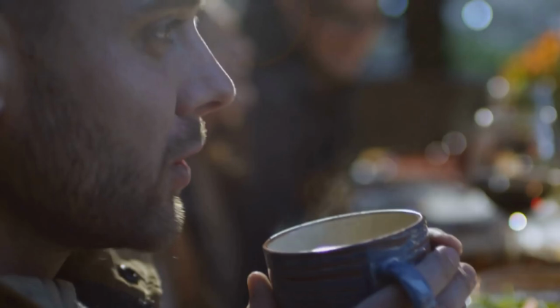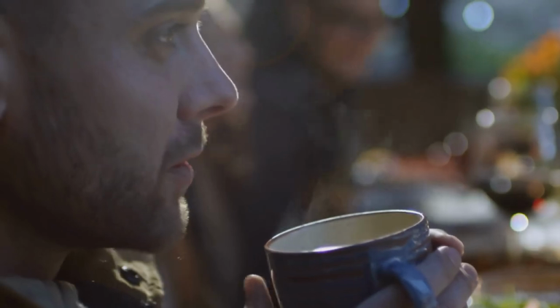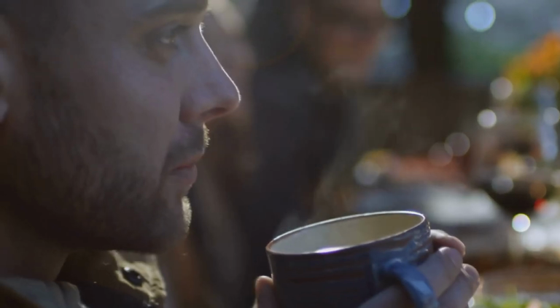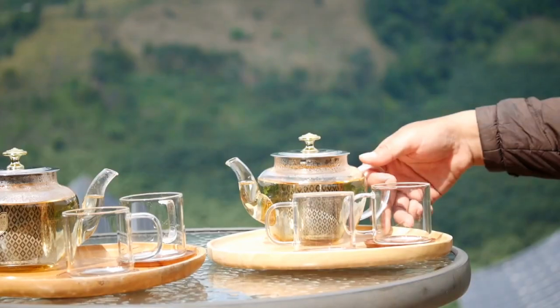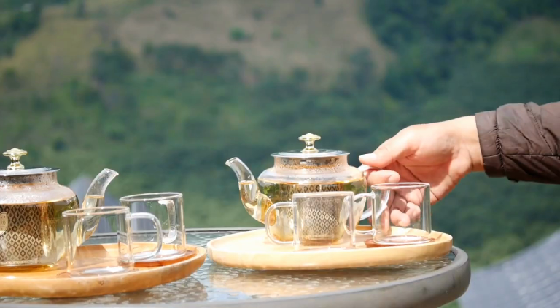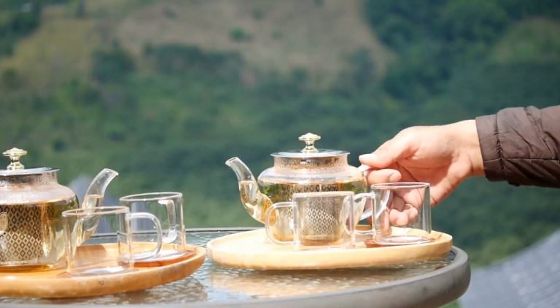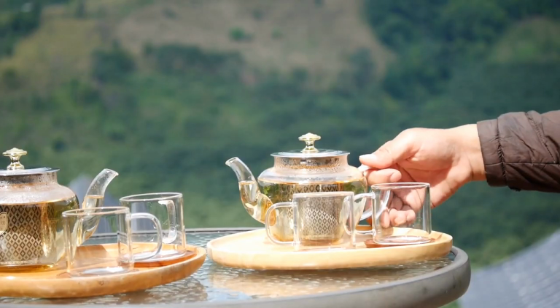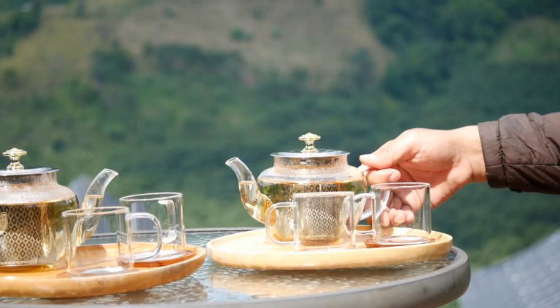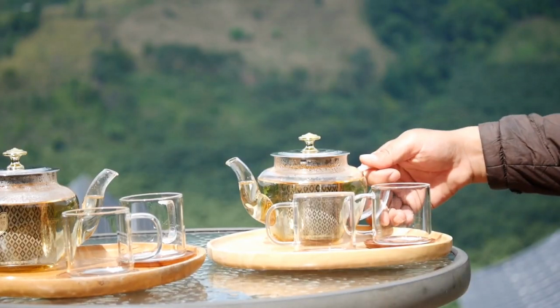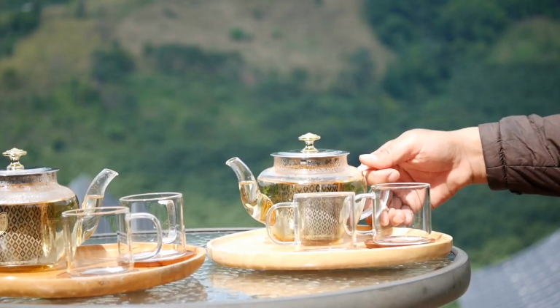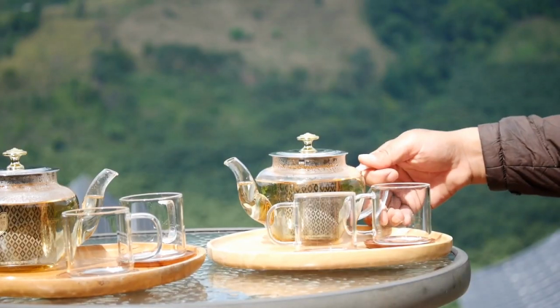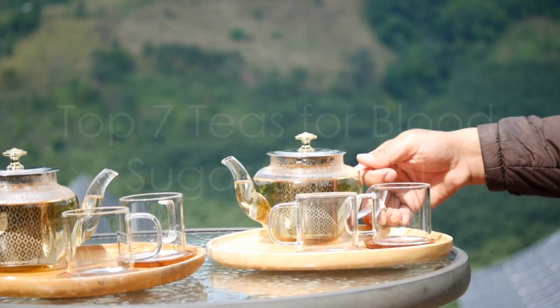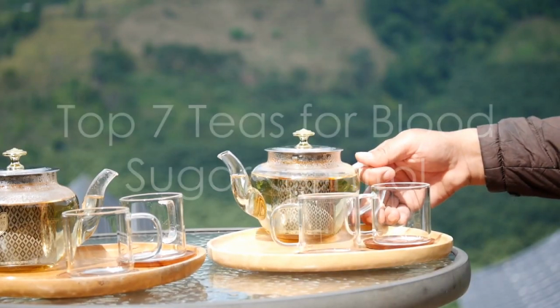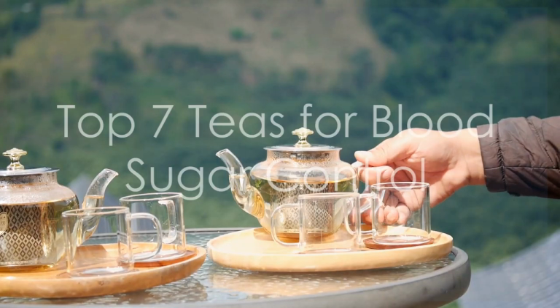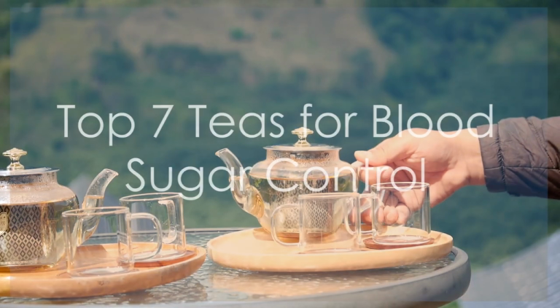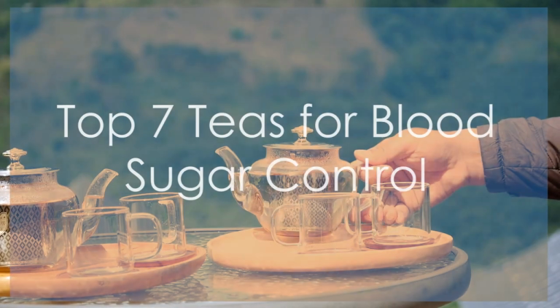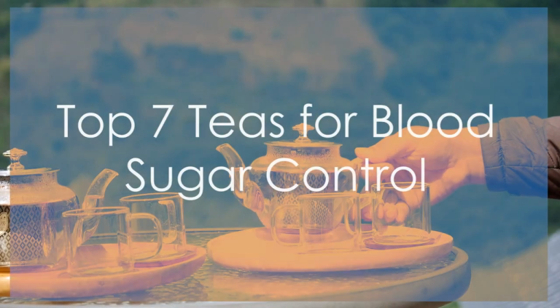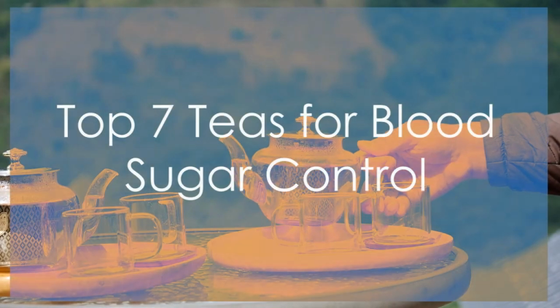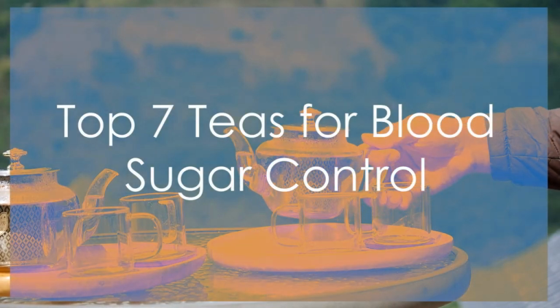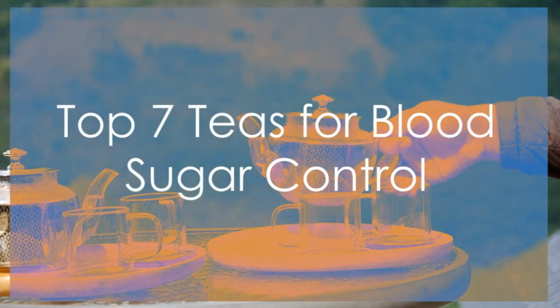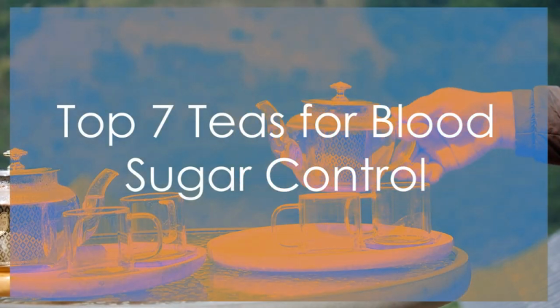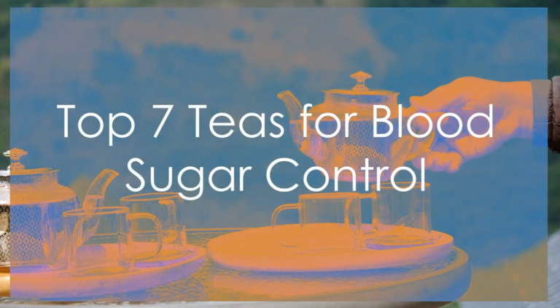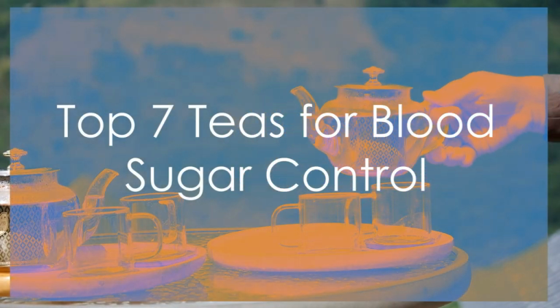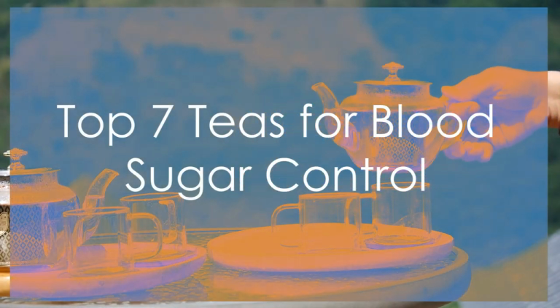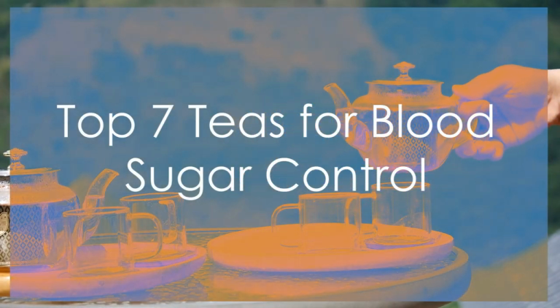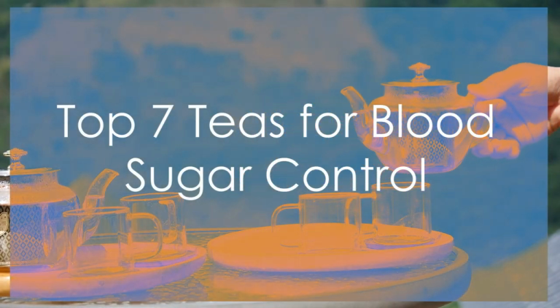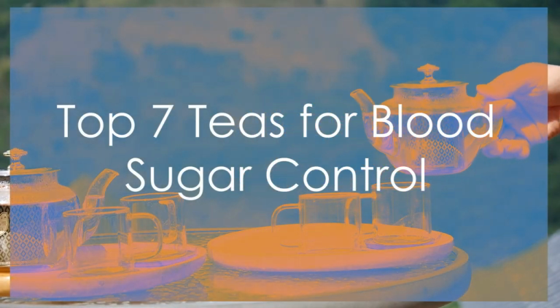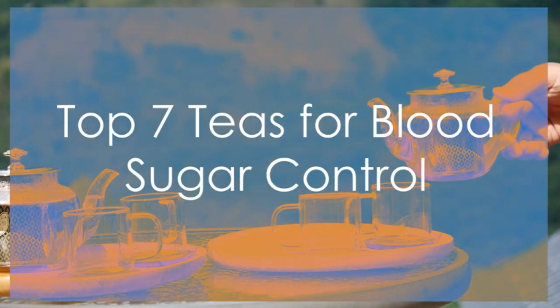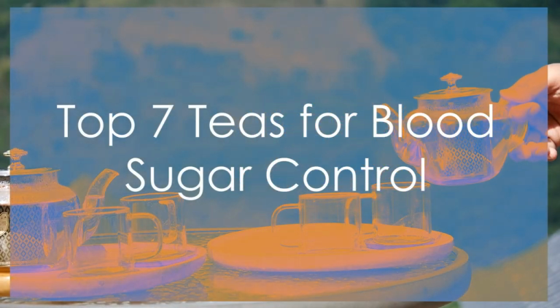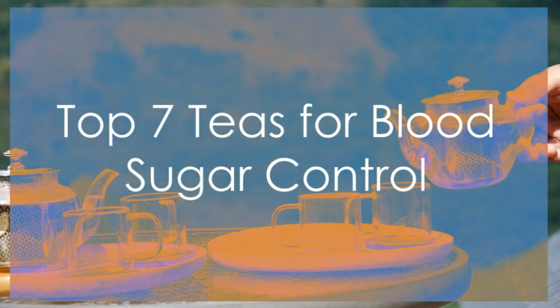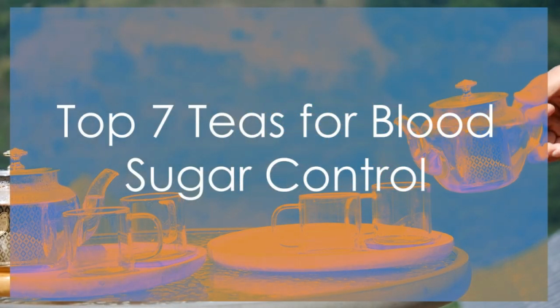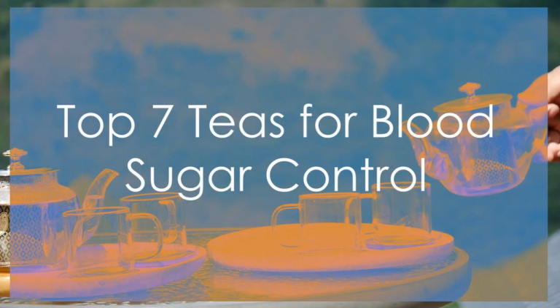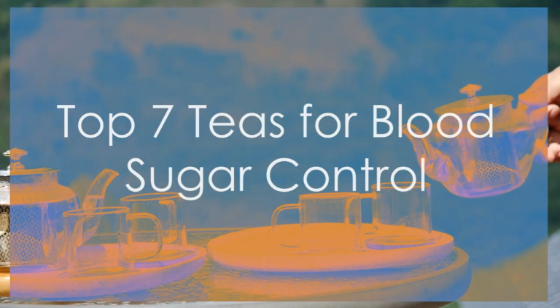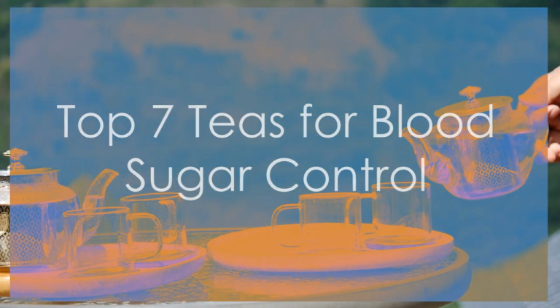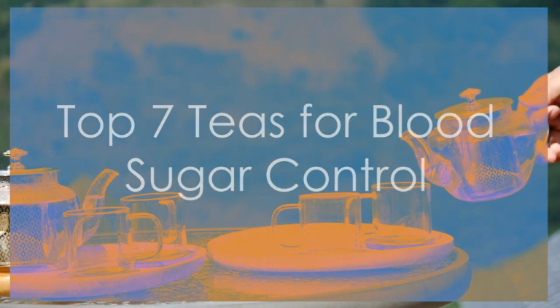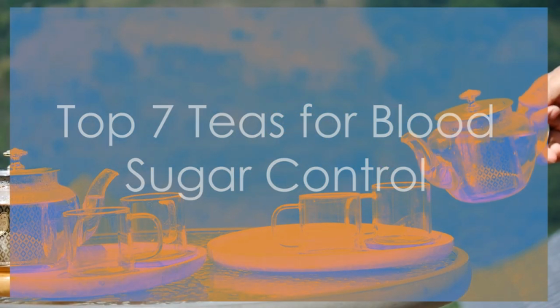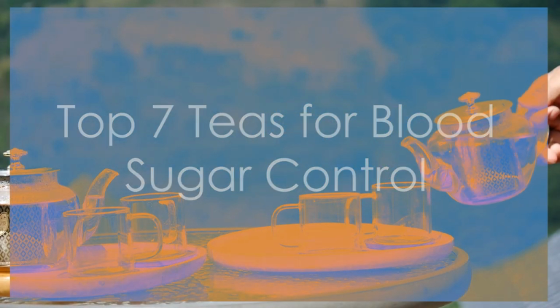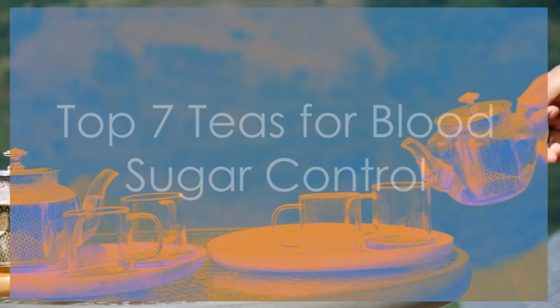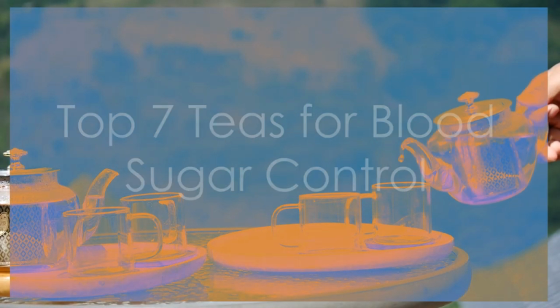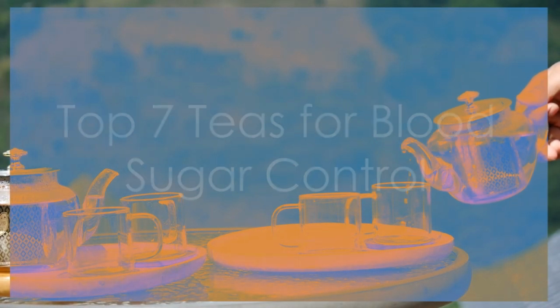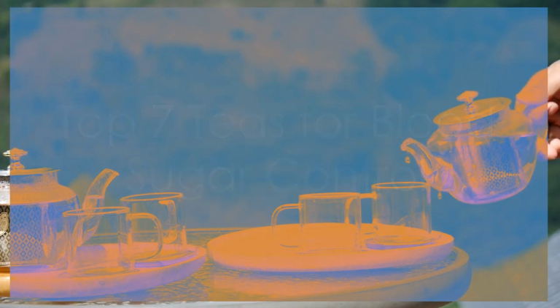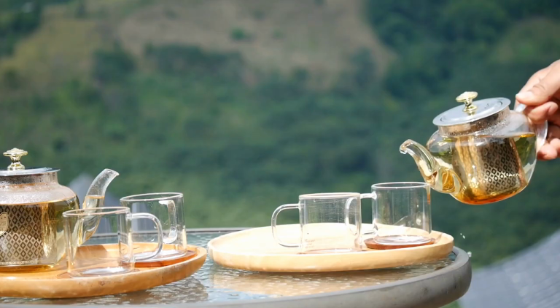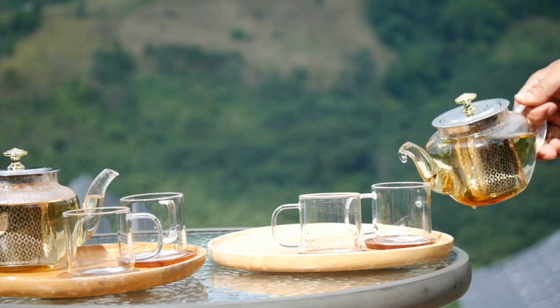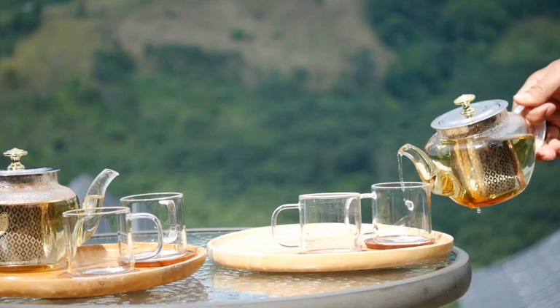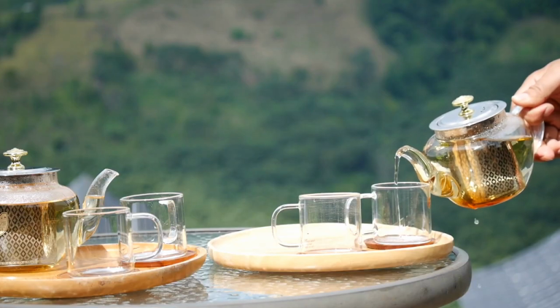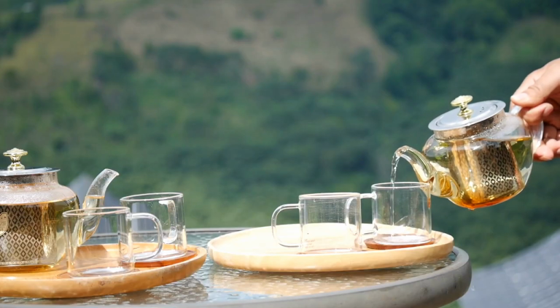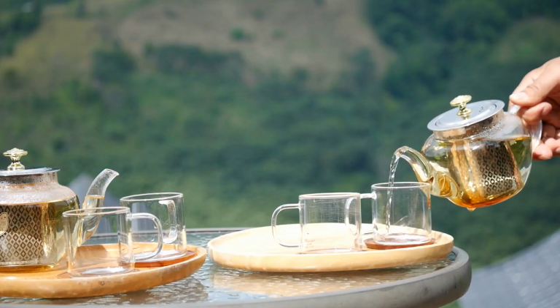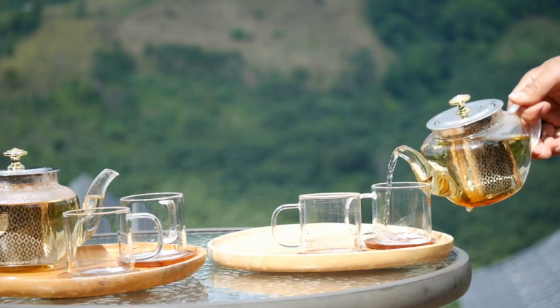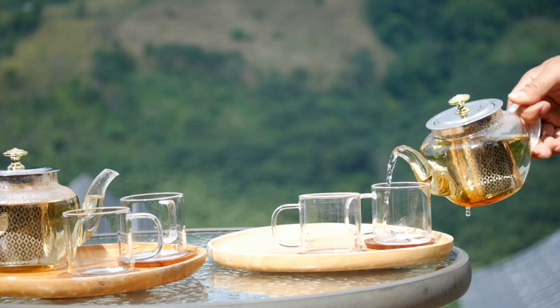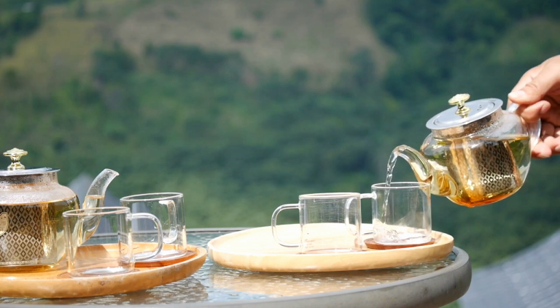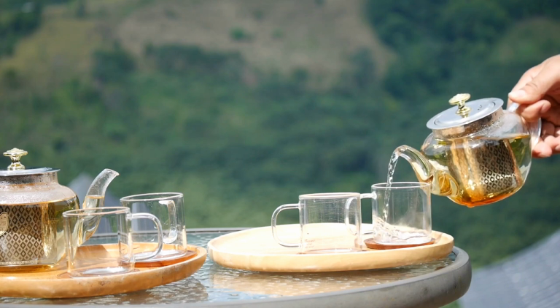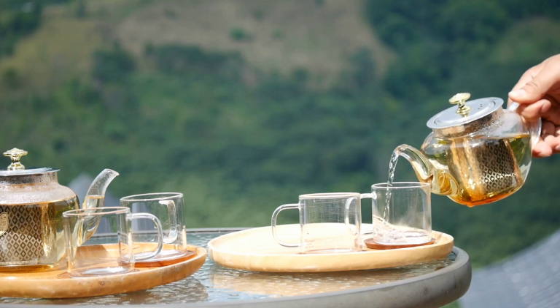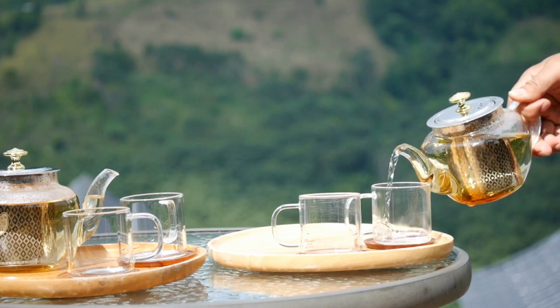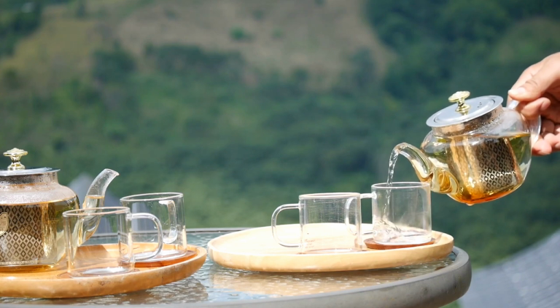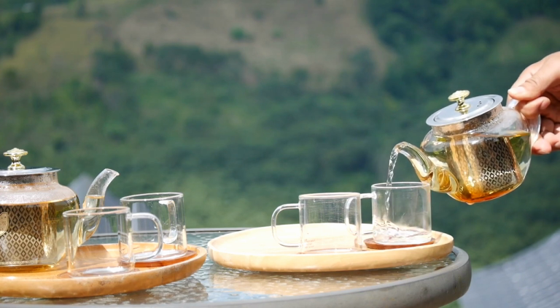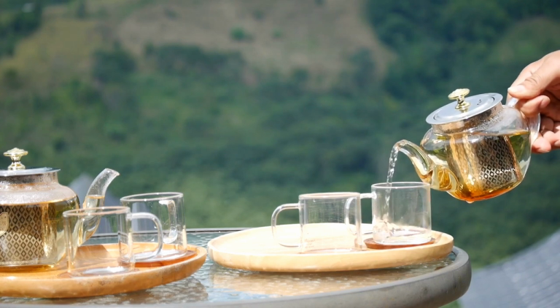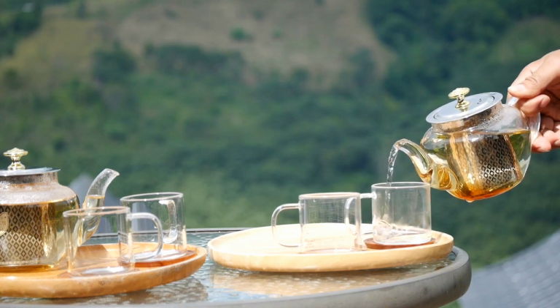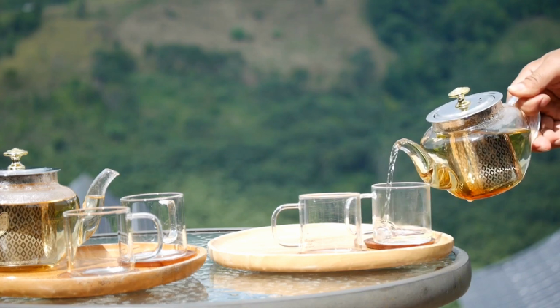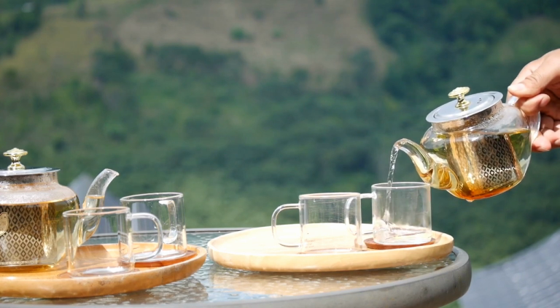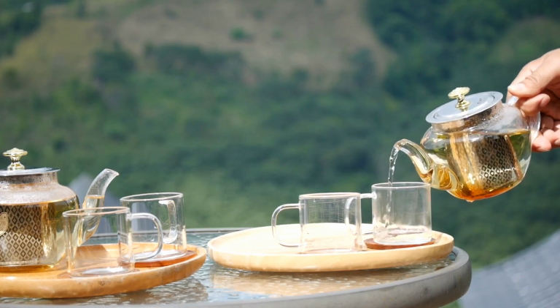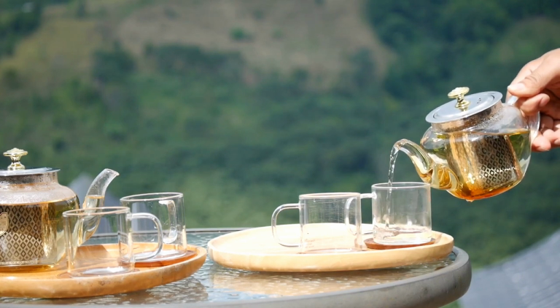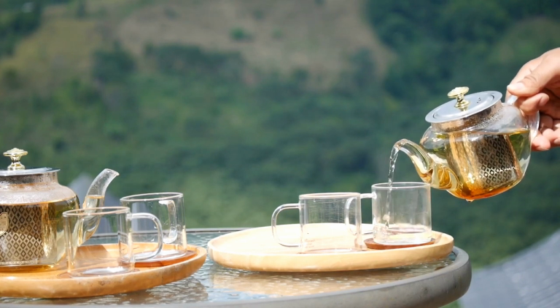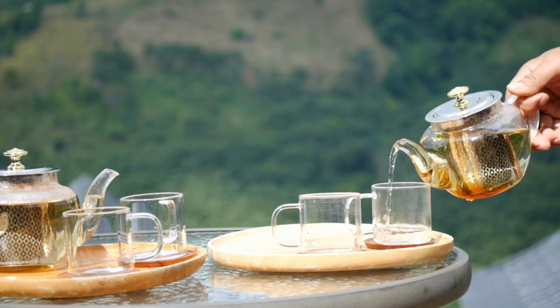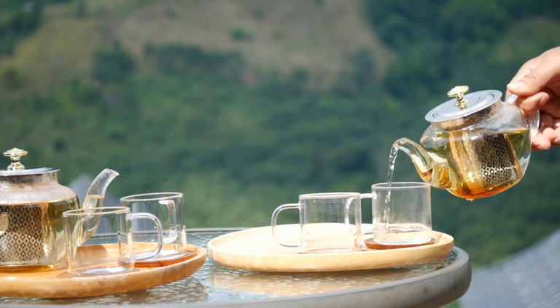Welcome friends. In this video, we're diving deep into the world of teas and how they can help you manage your blood sugar levels.